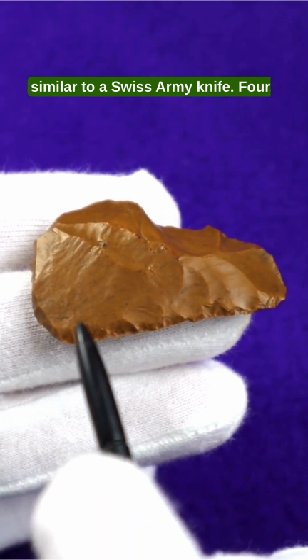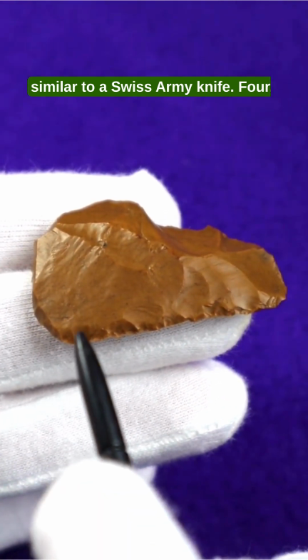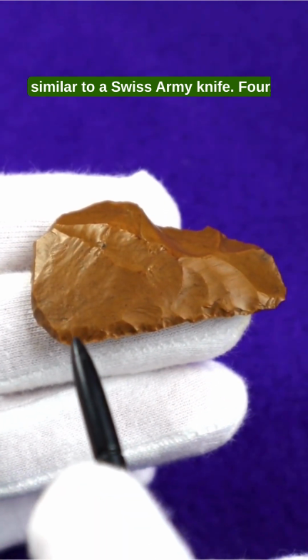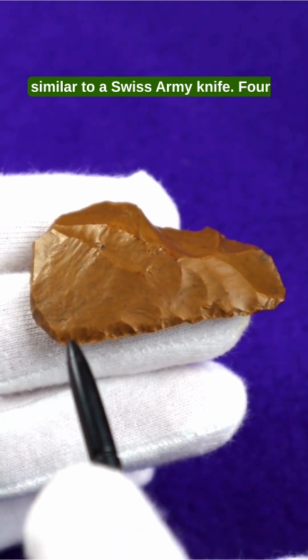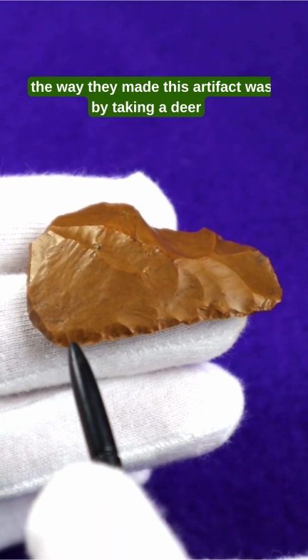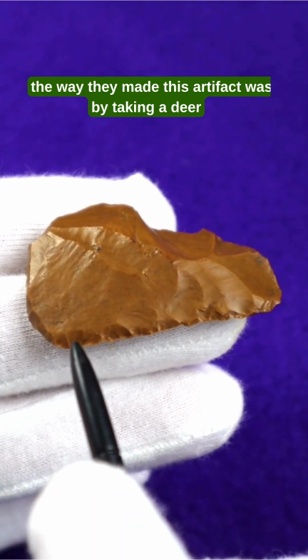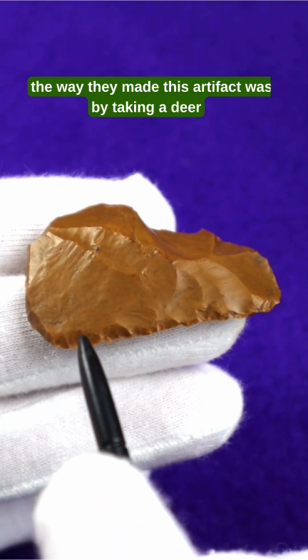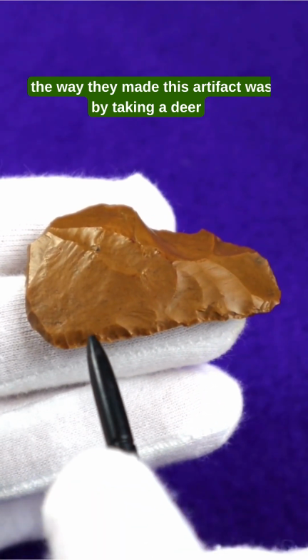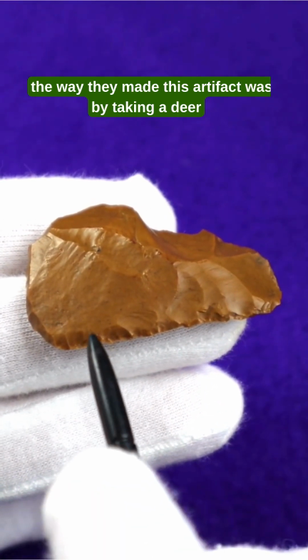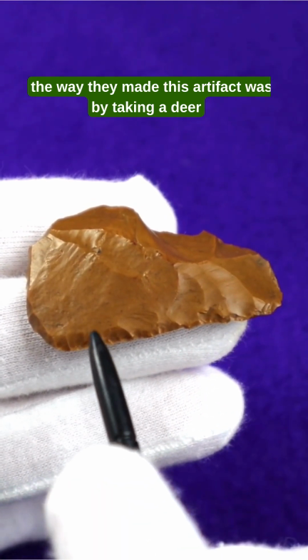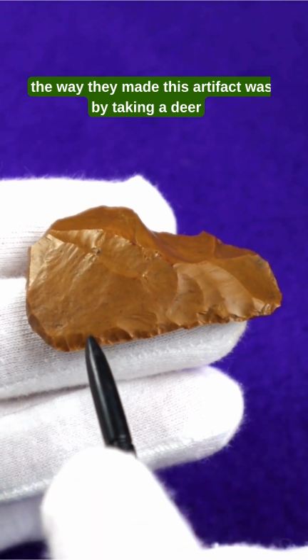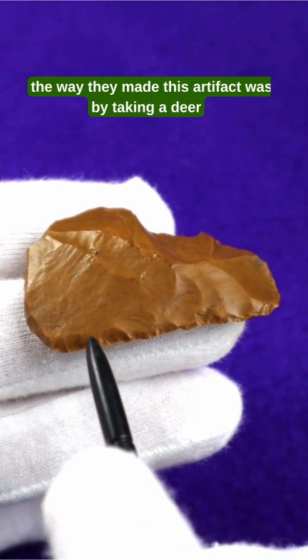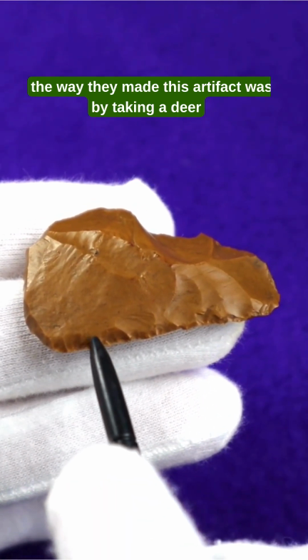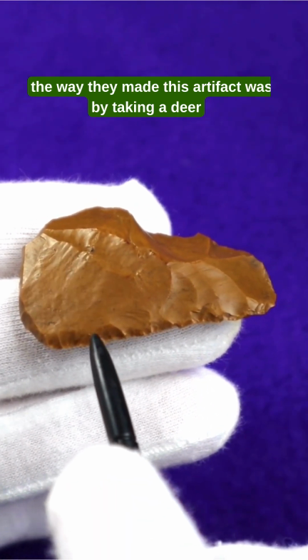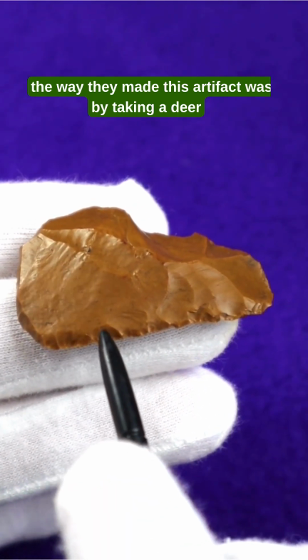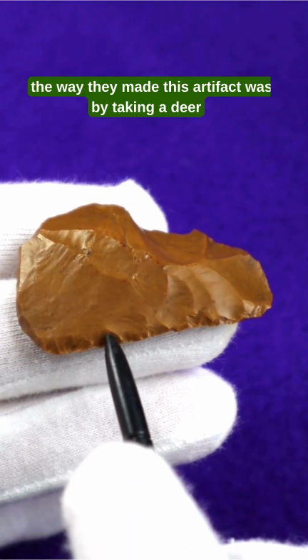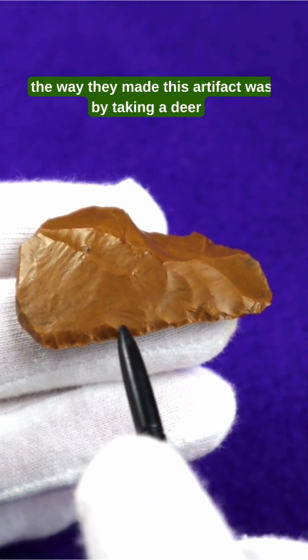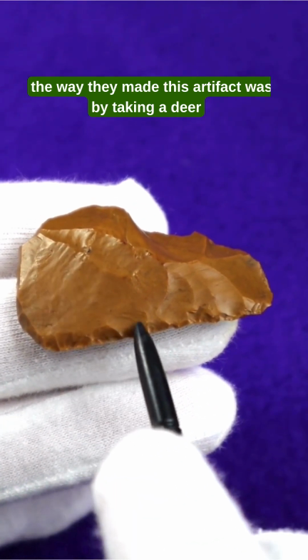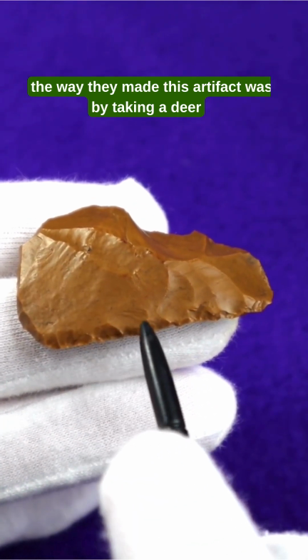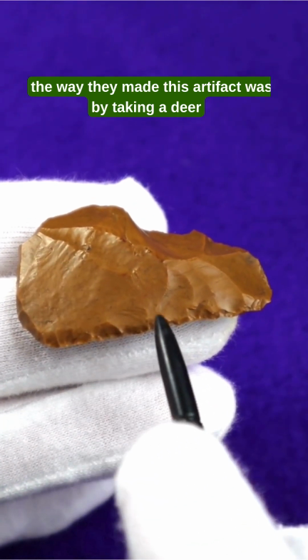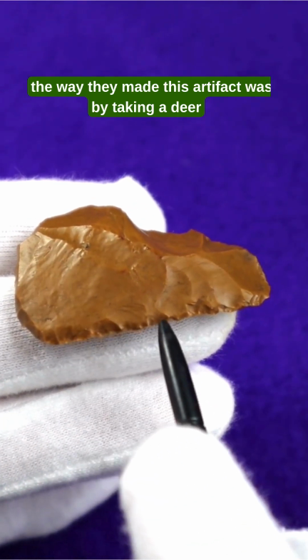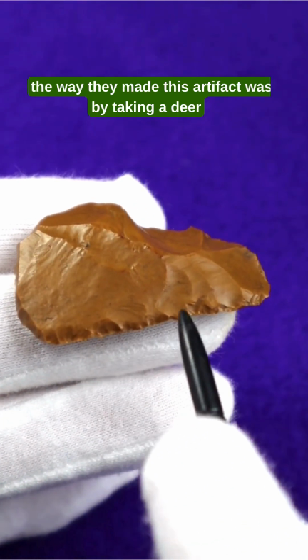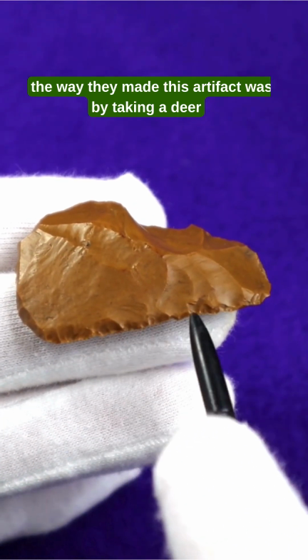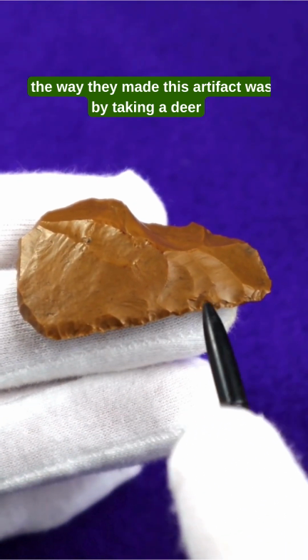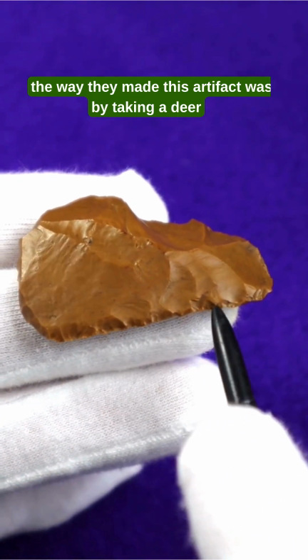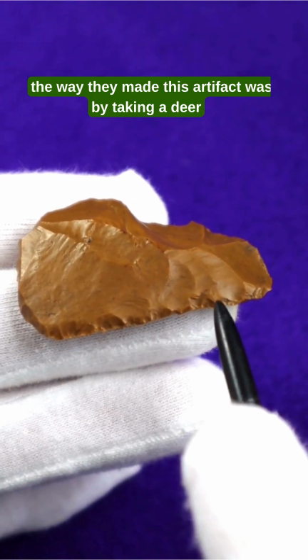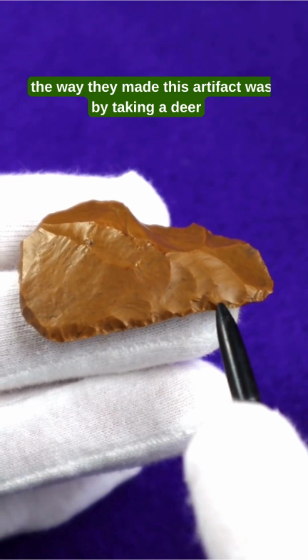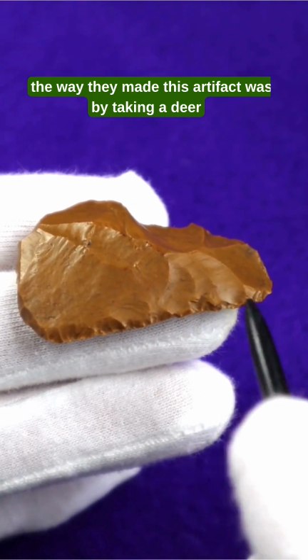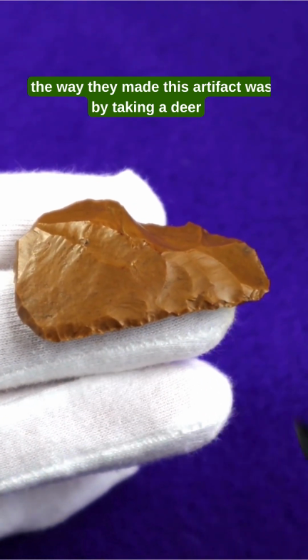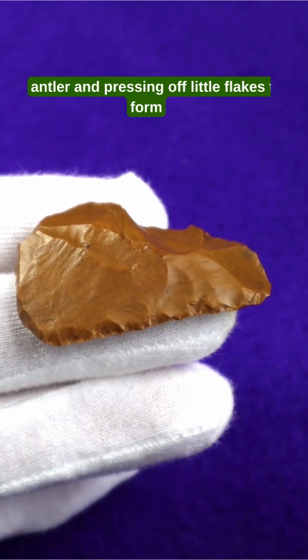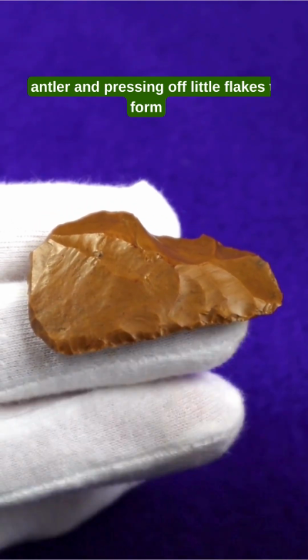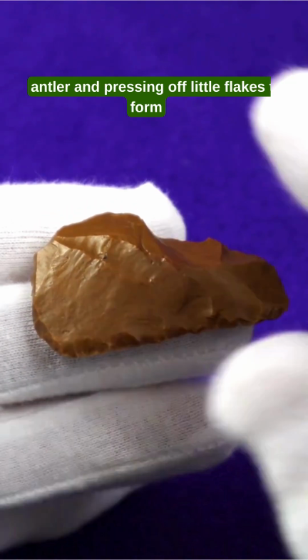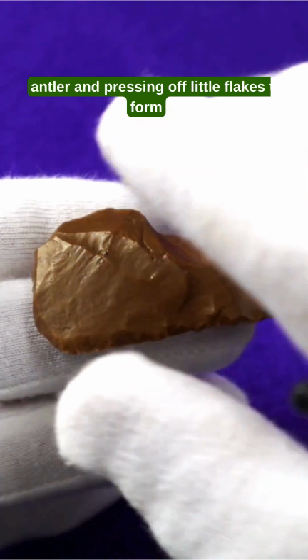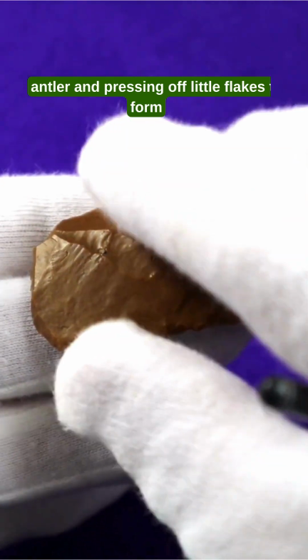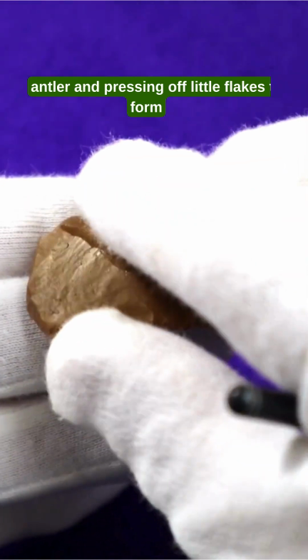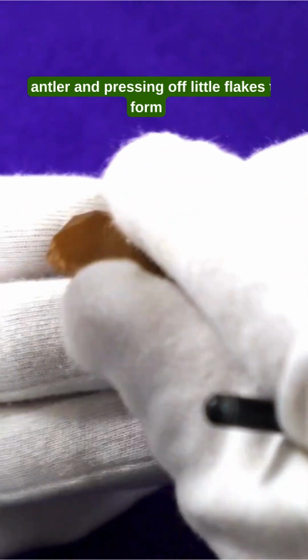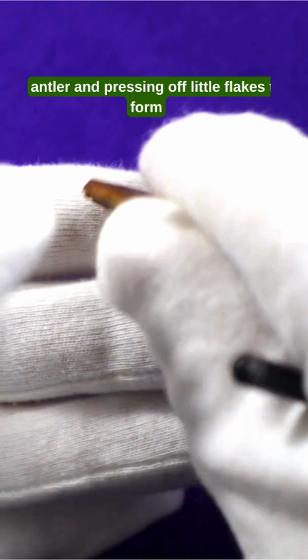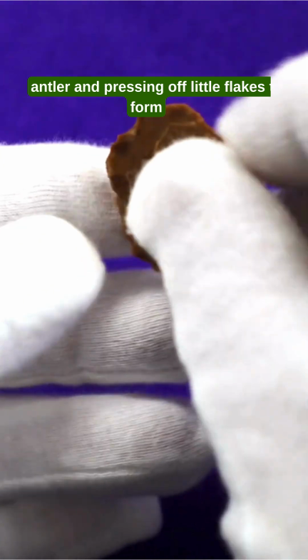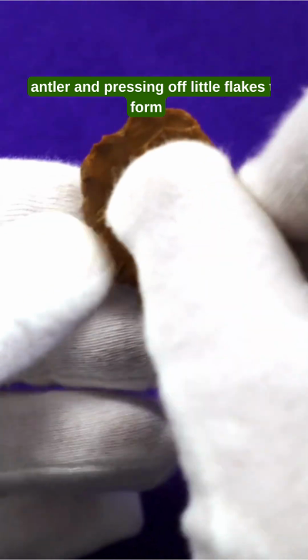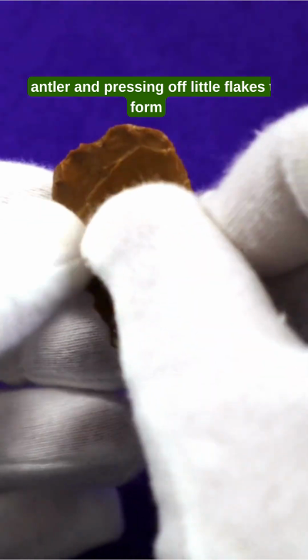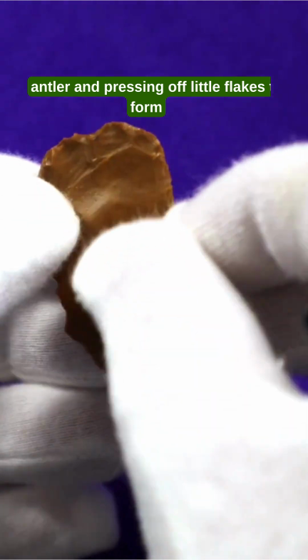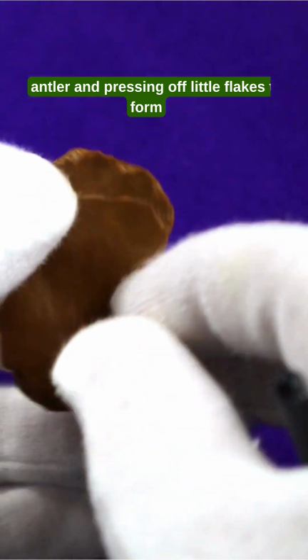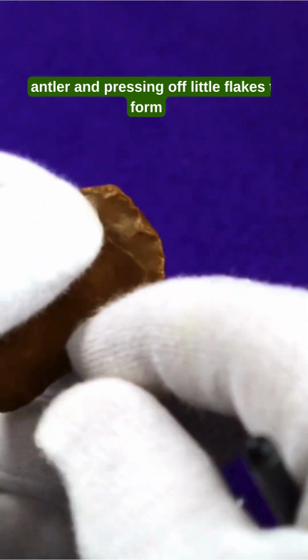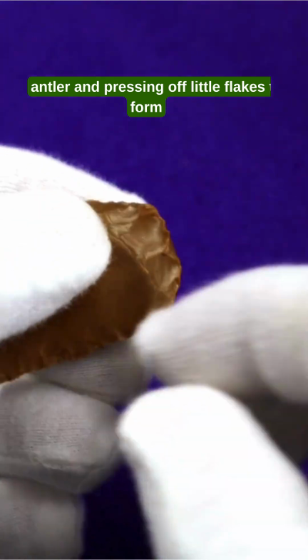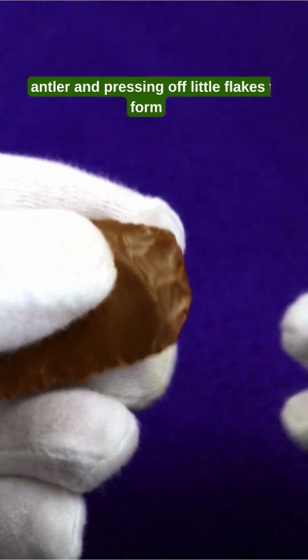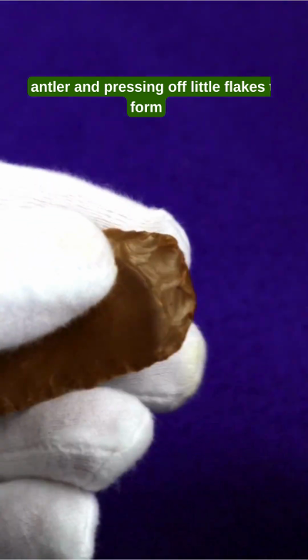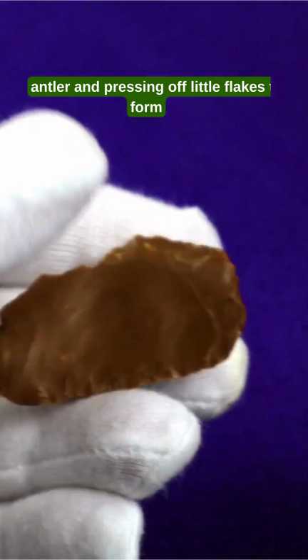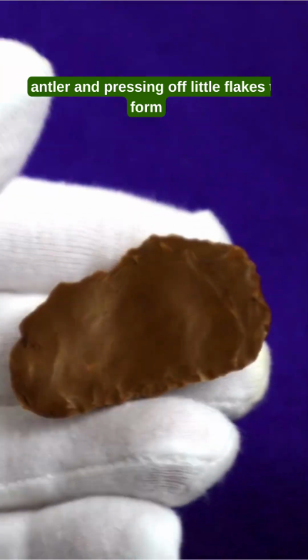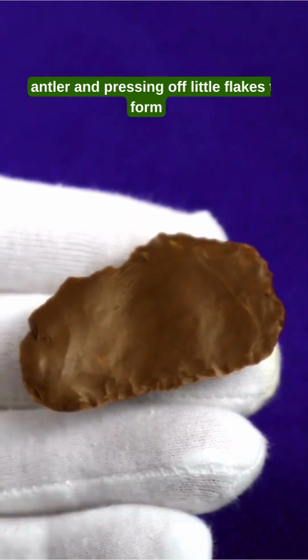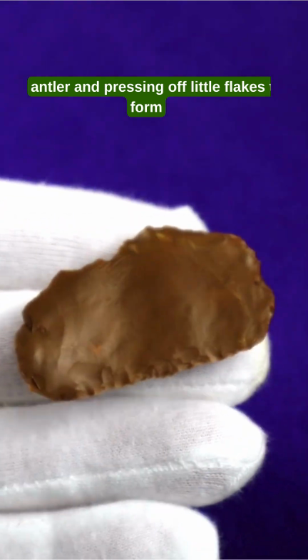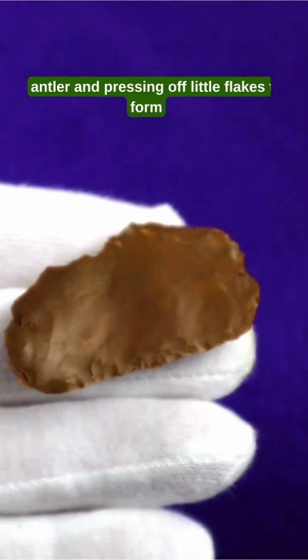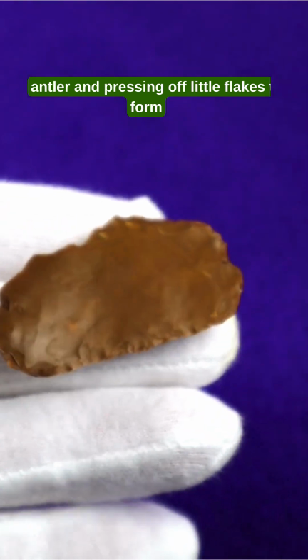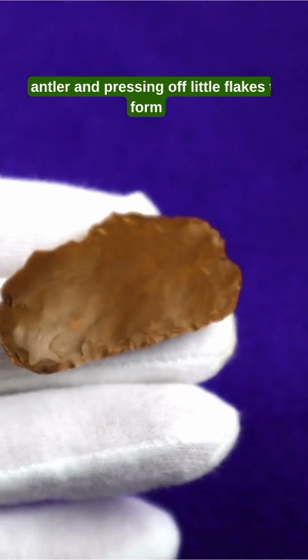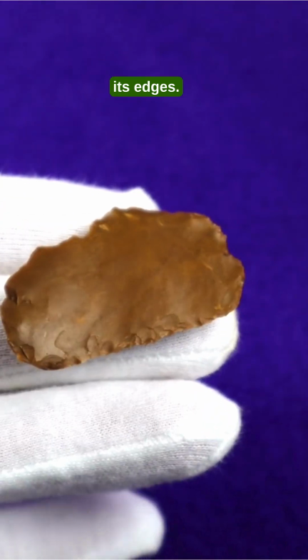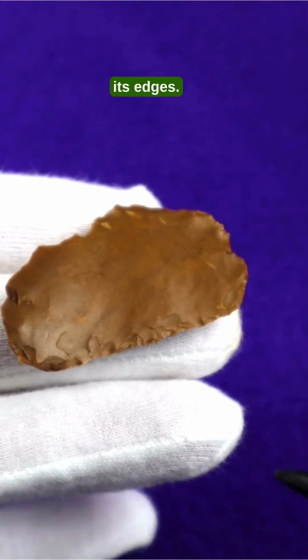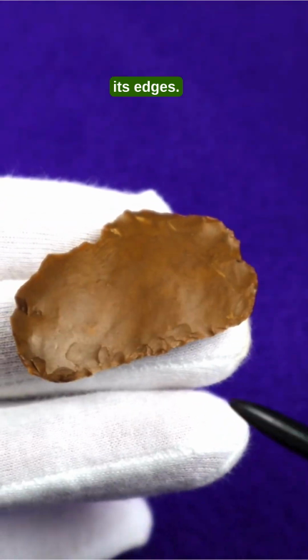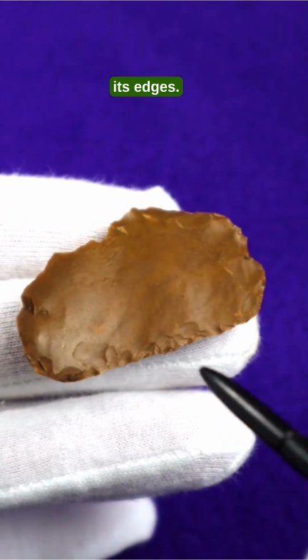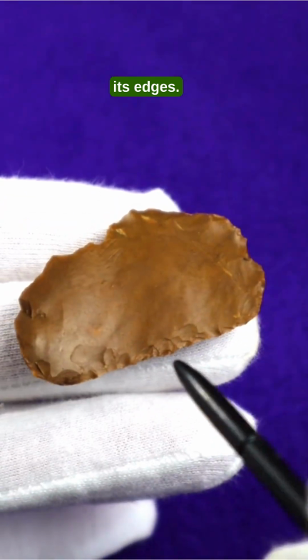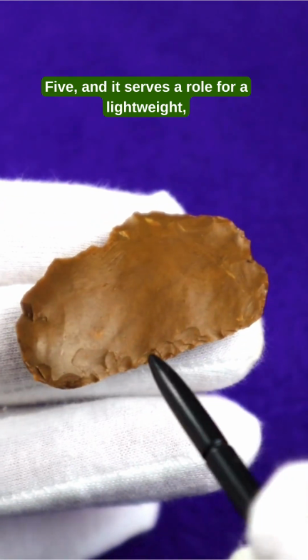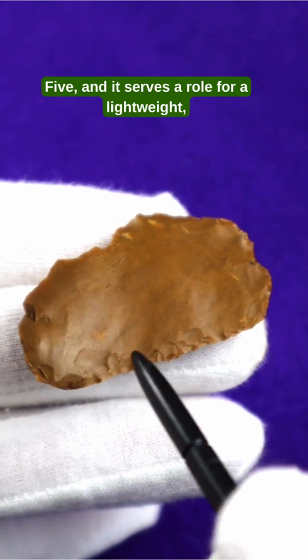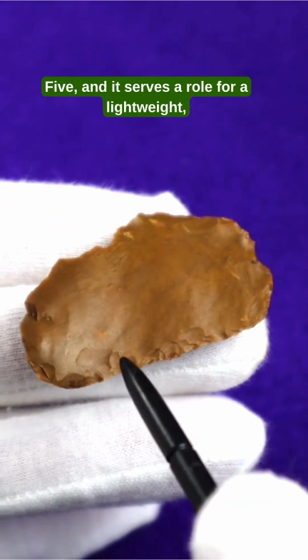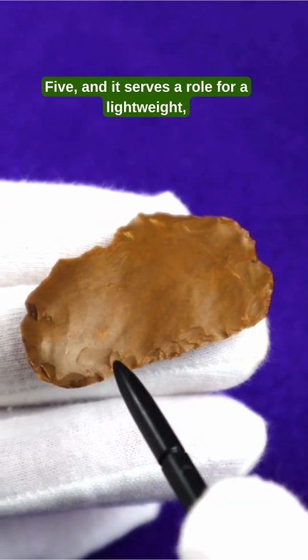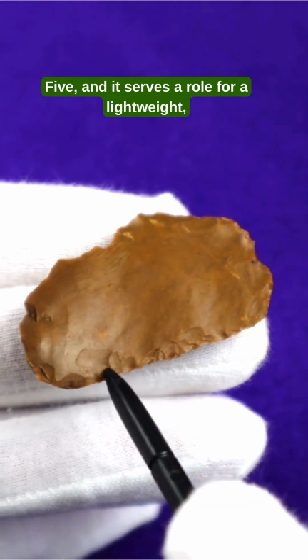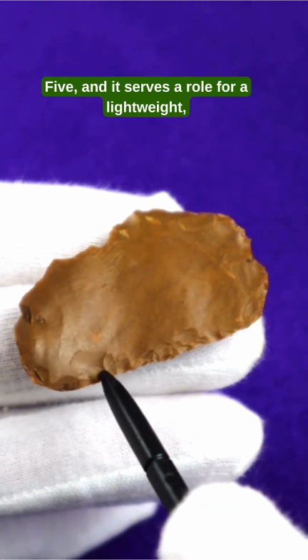4. The way they made this artifact was by taking a deer antler and pressing off little flakes to form its edges.